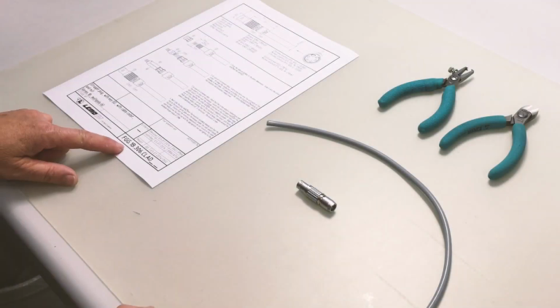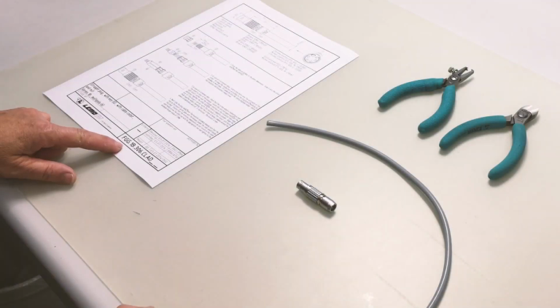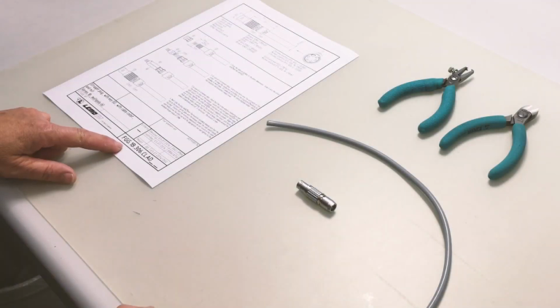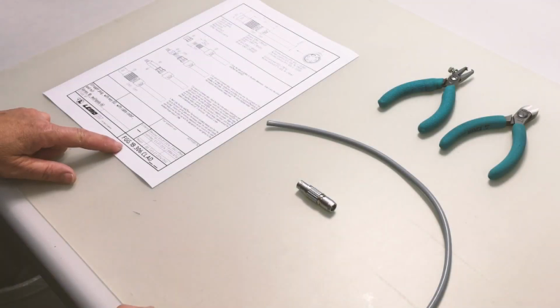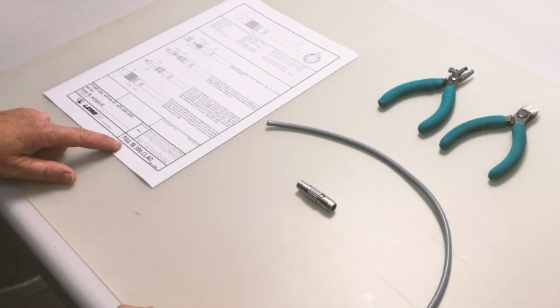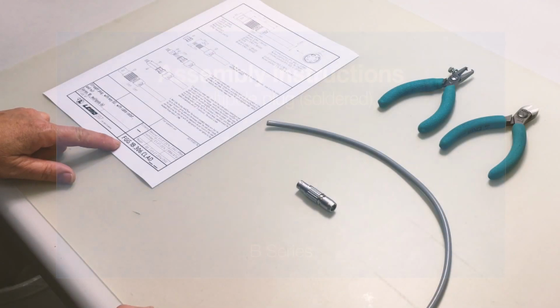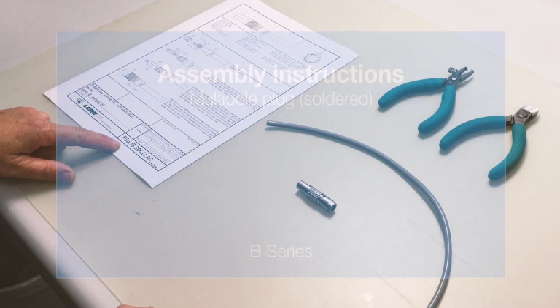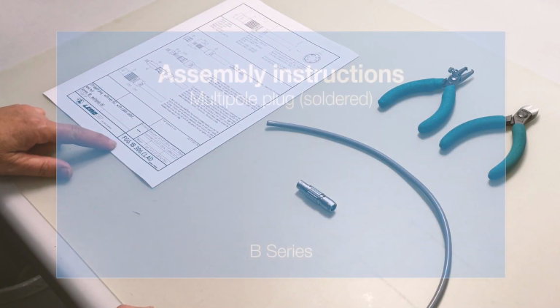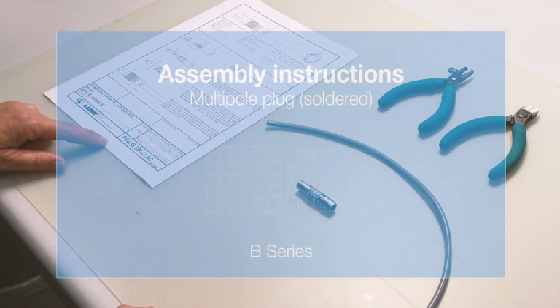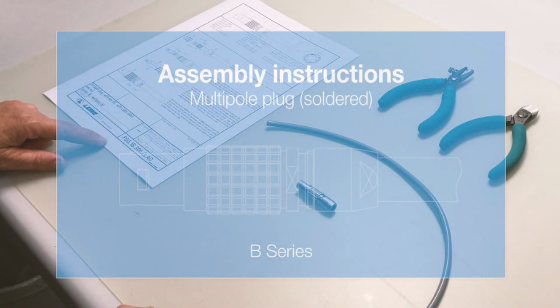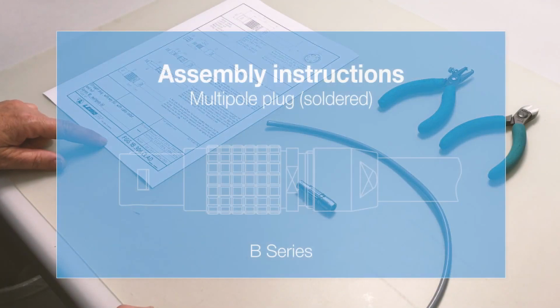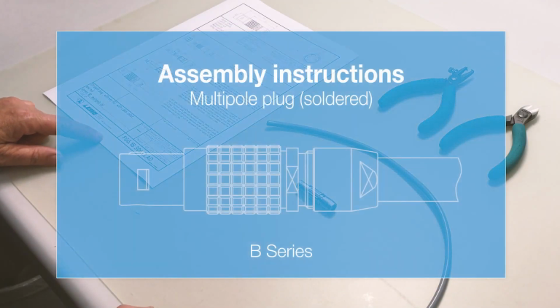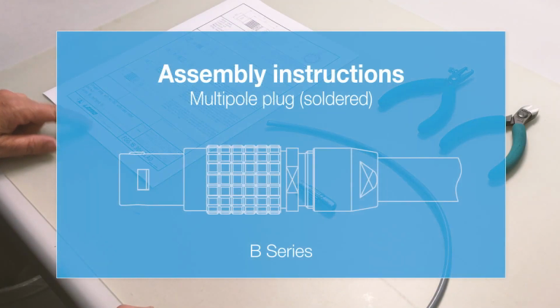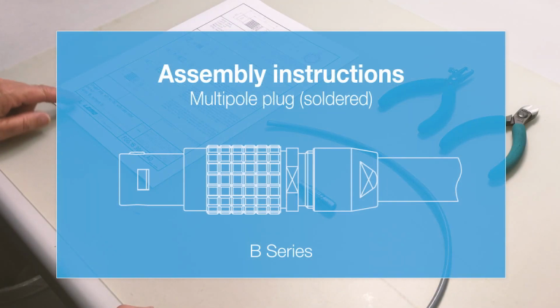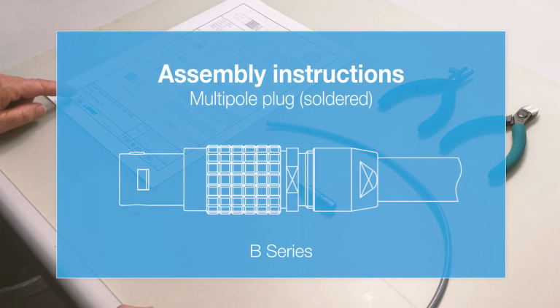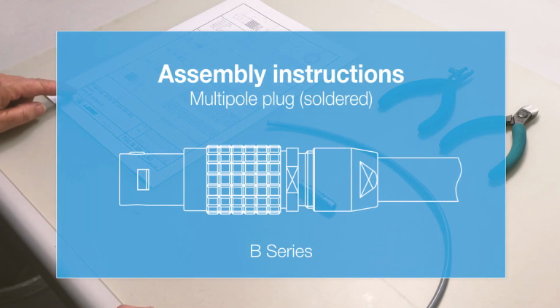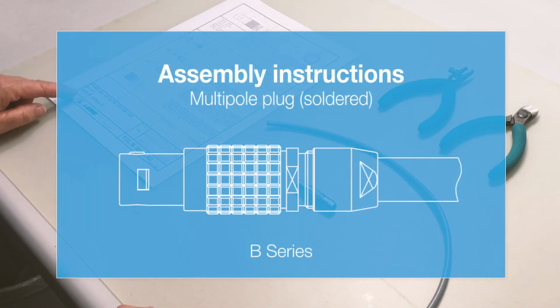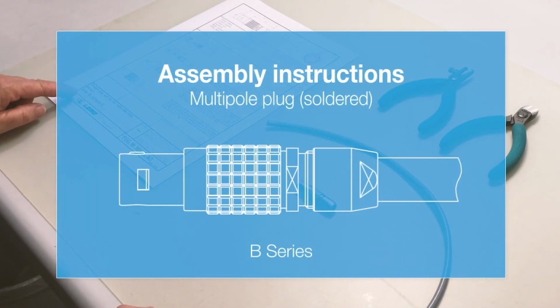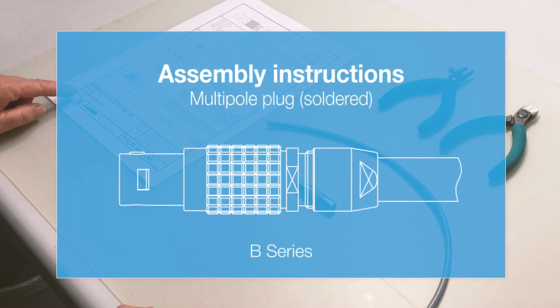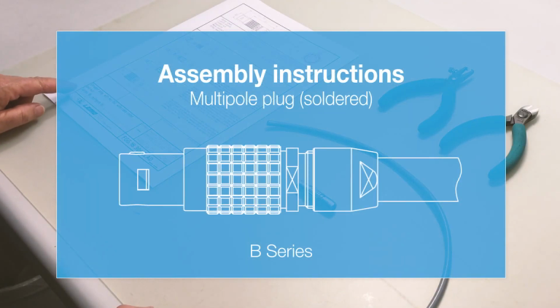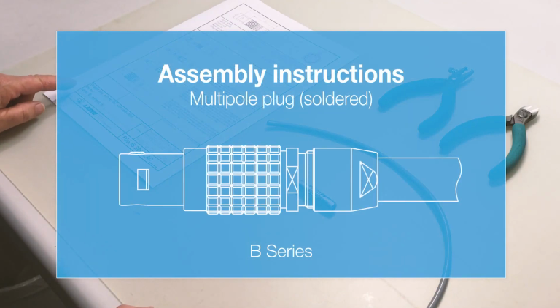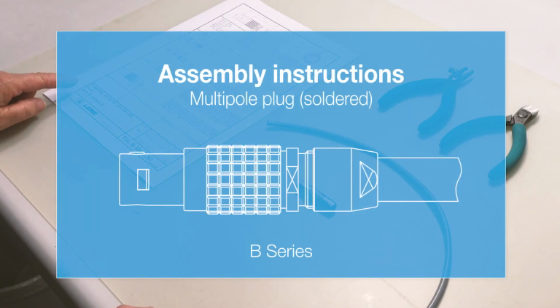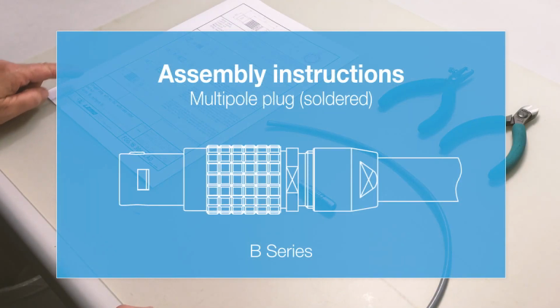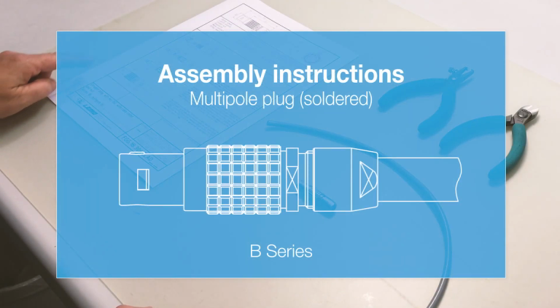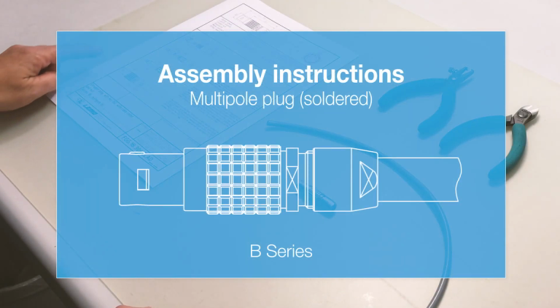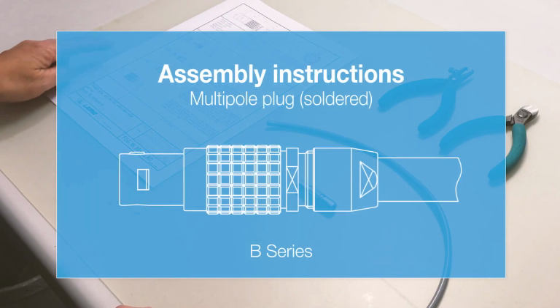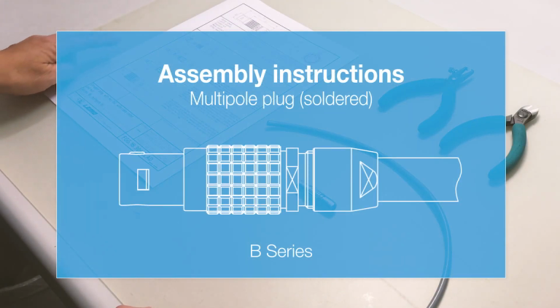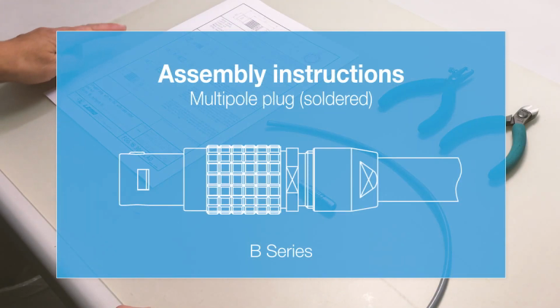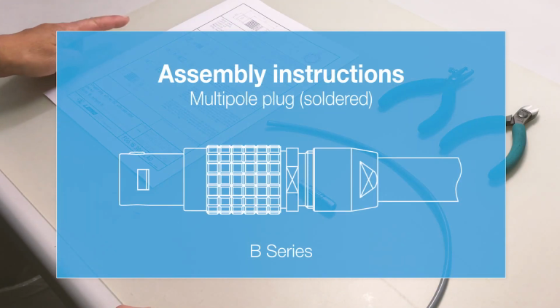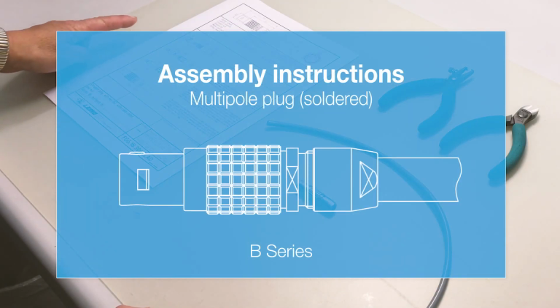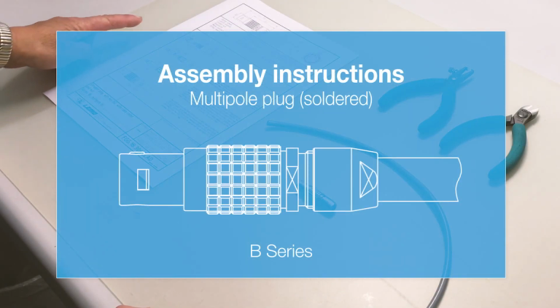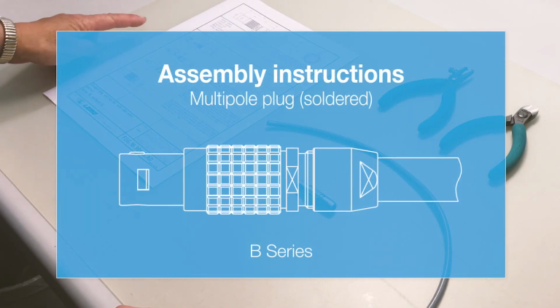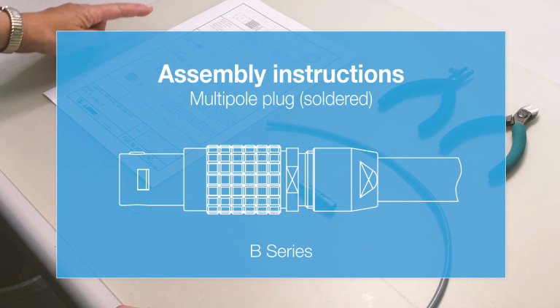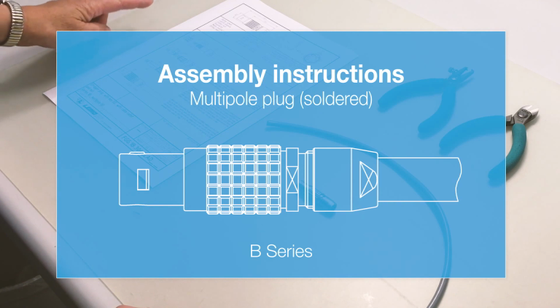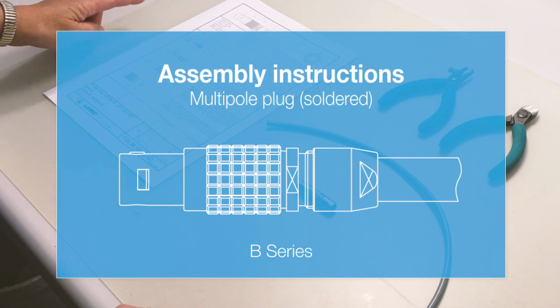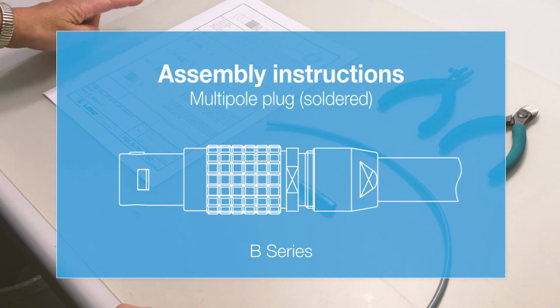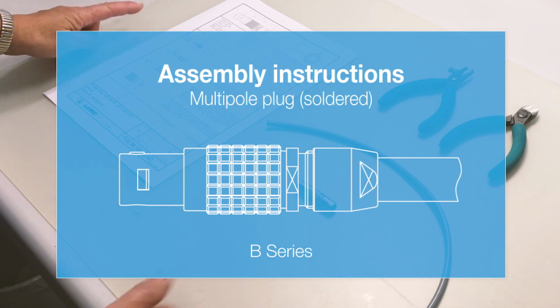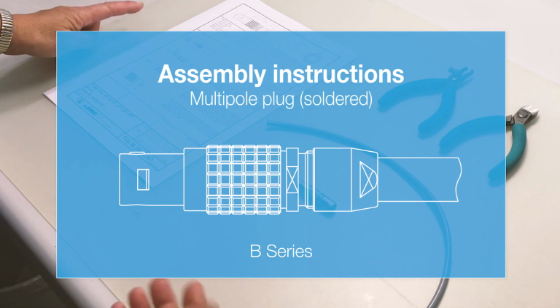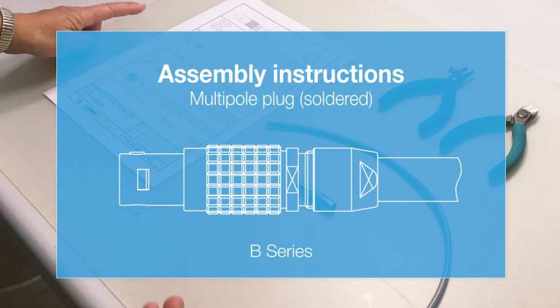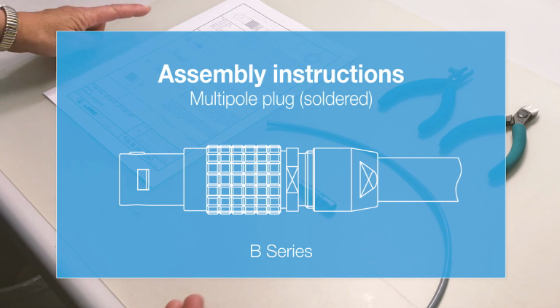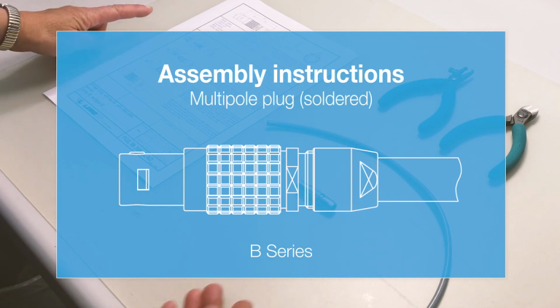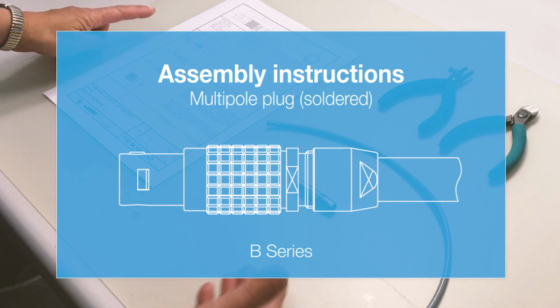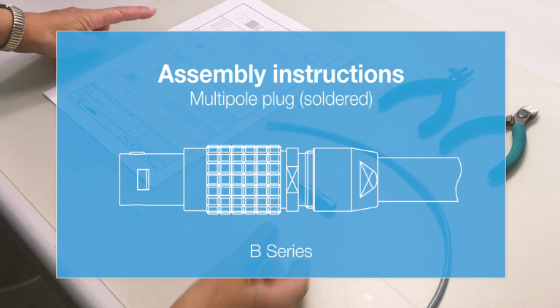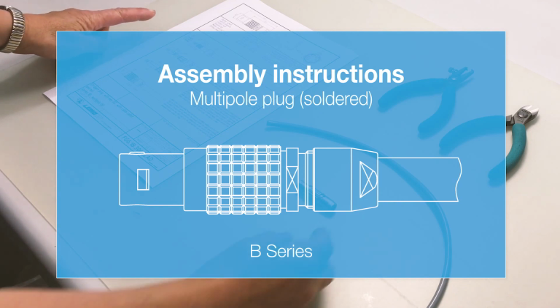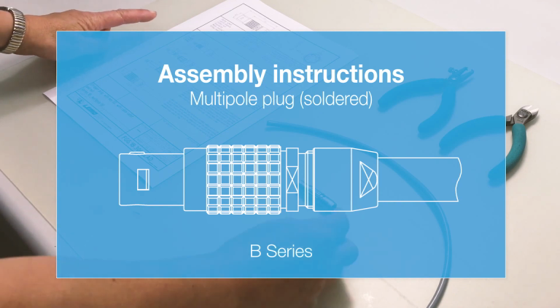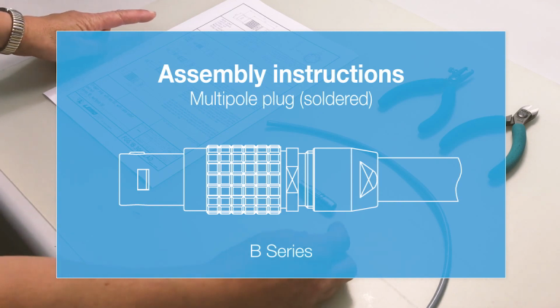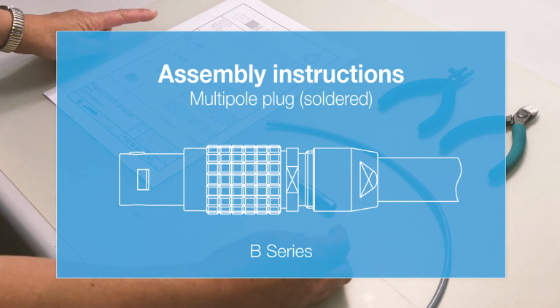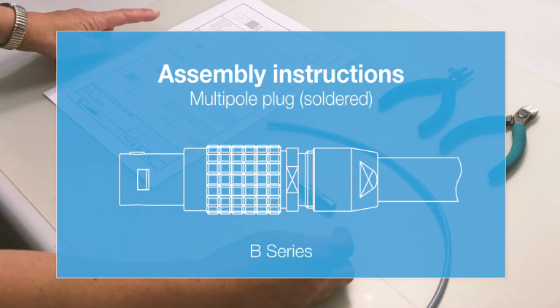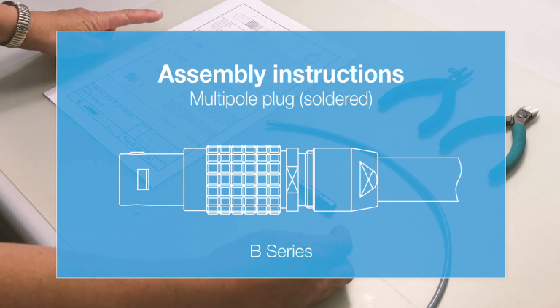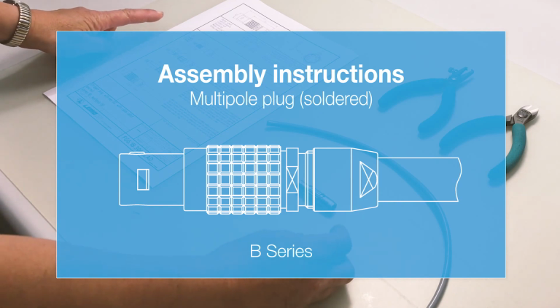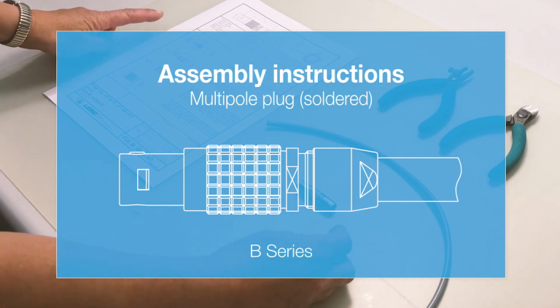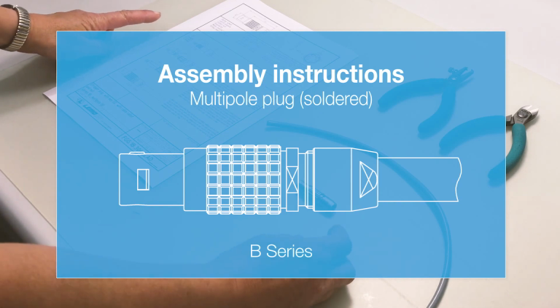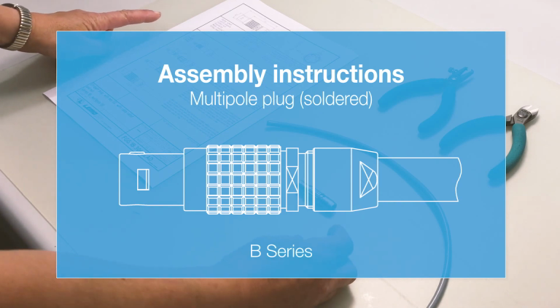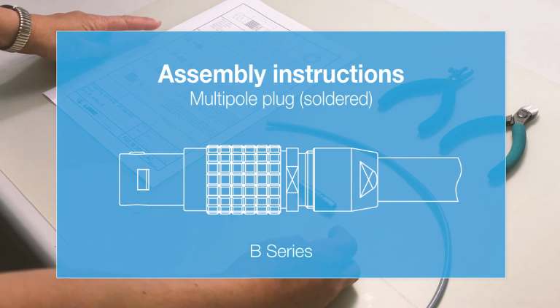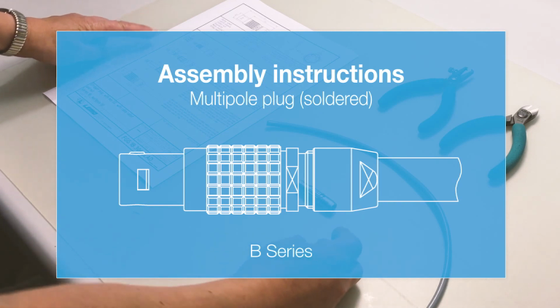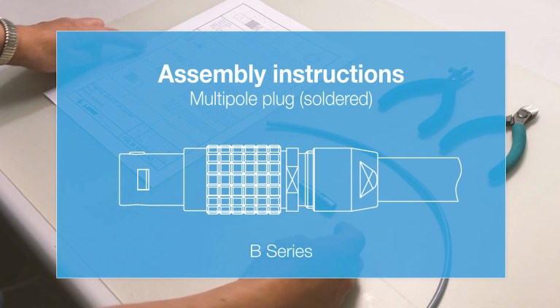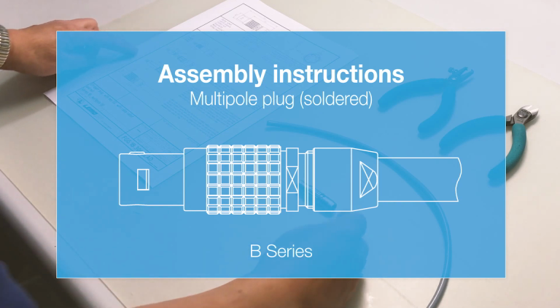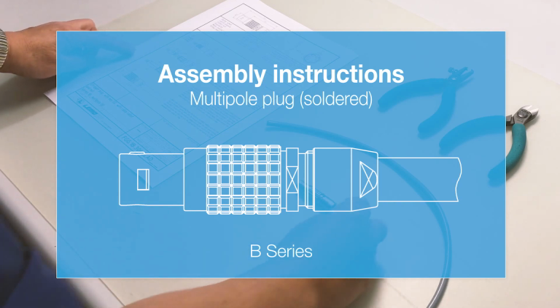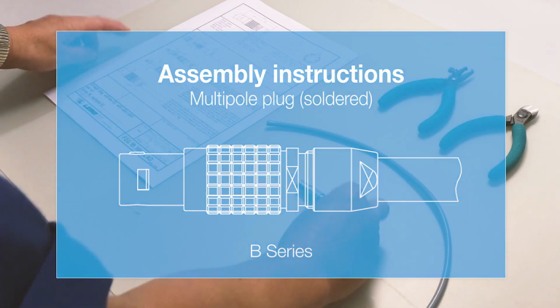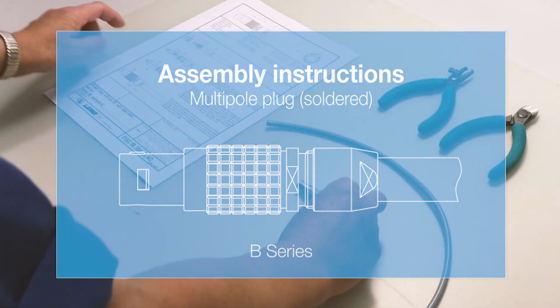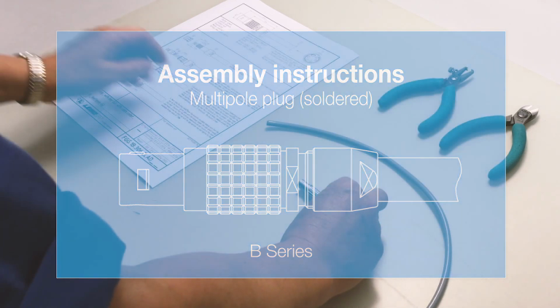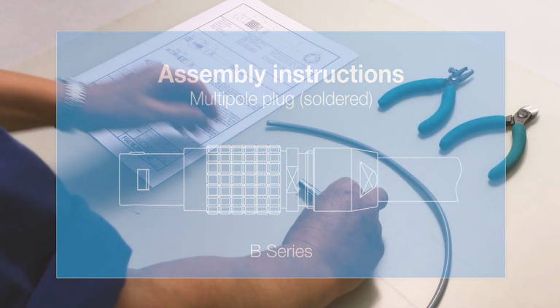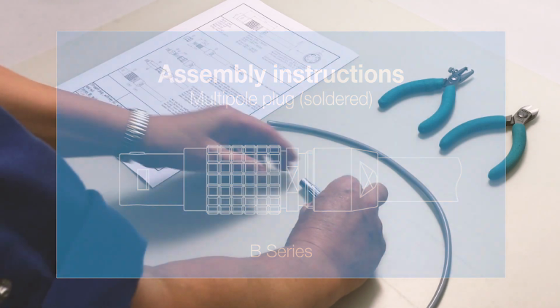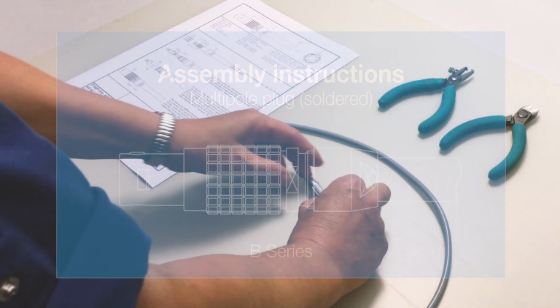Welcome to LEMO's online instructions. Today we'll be assembling a solder connector from the LEMO B series.